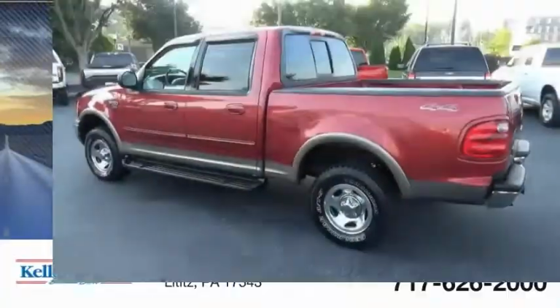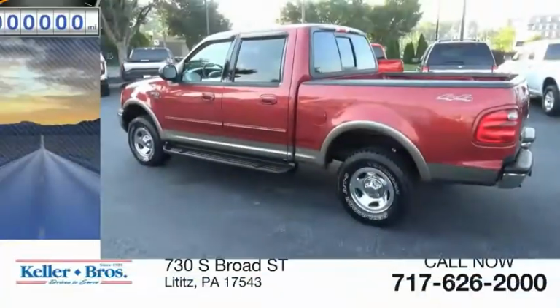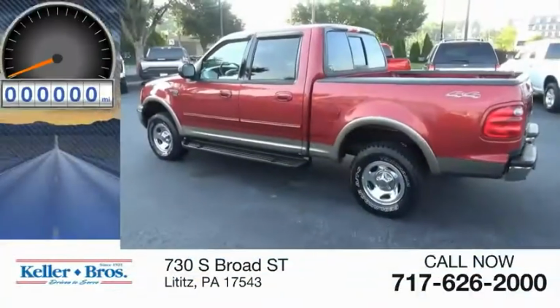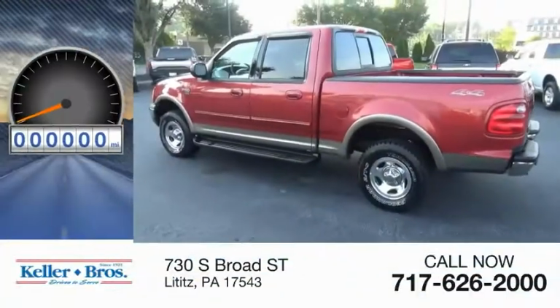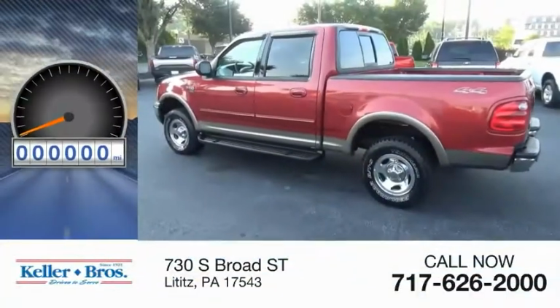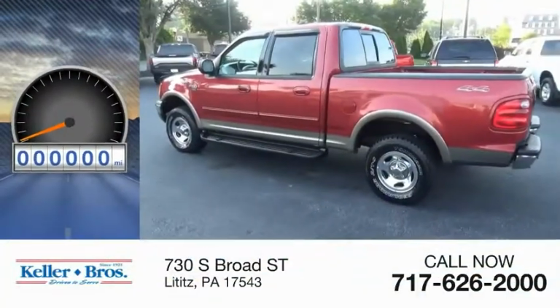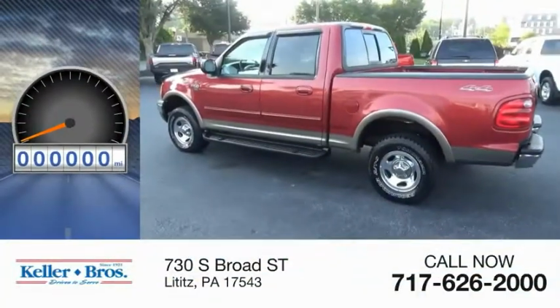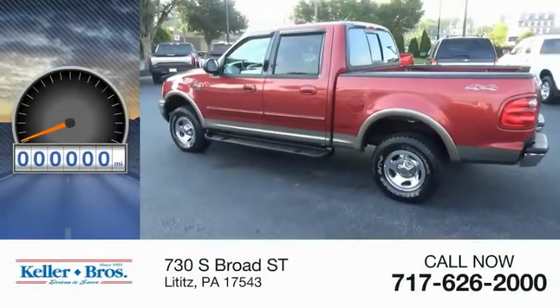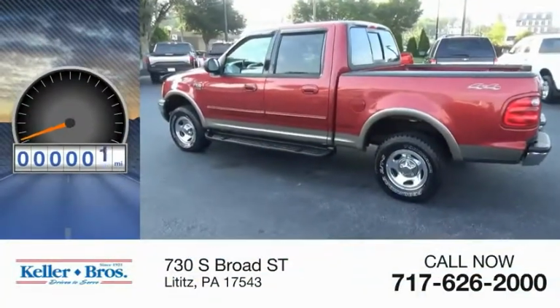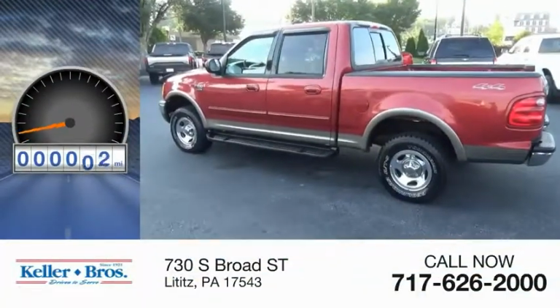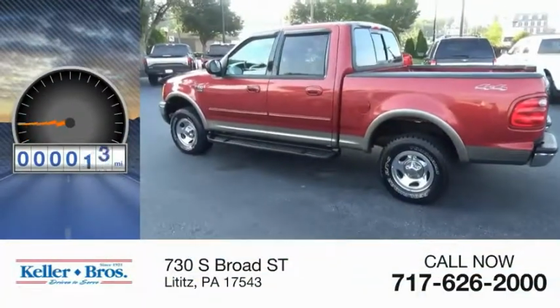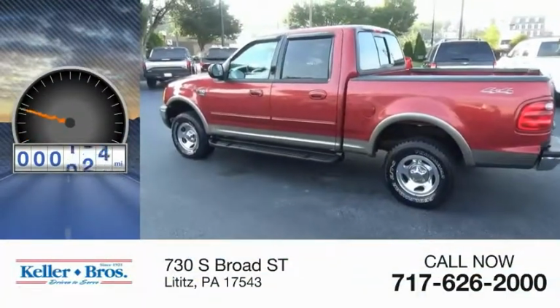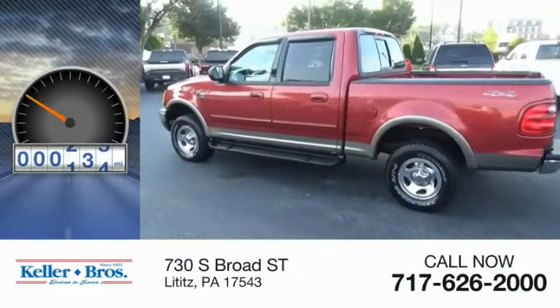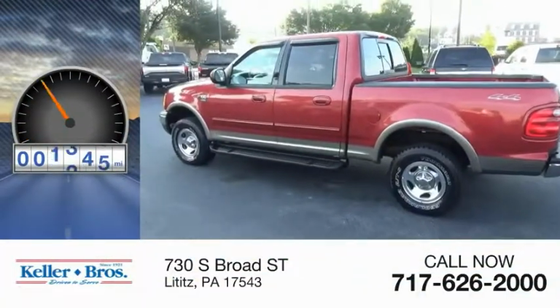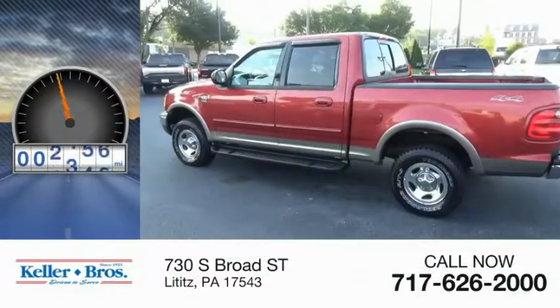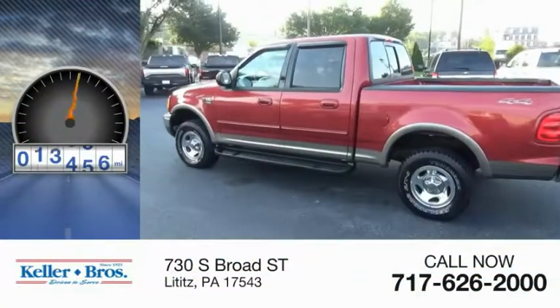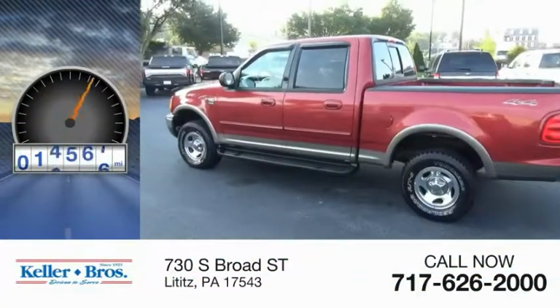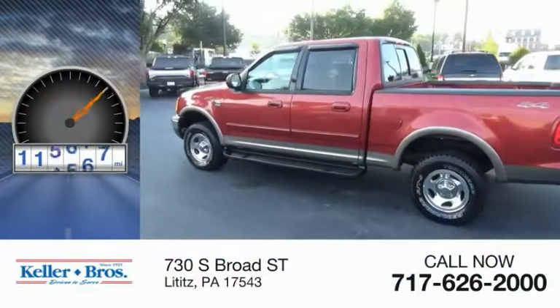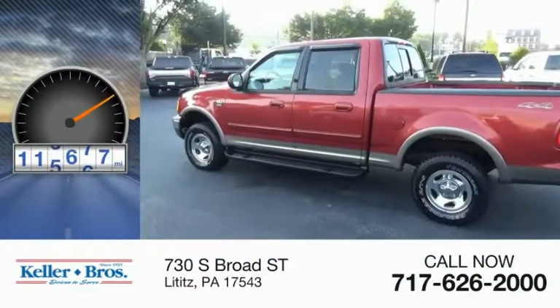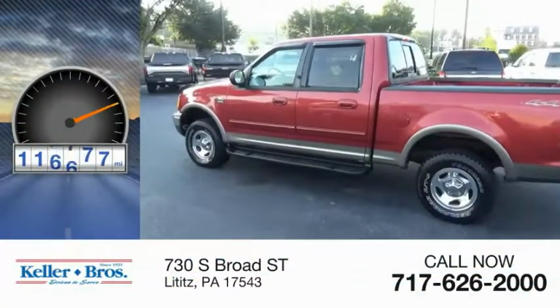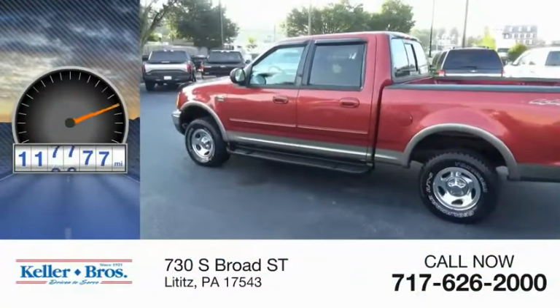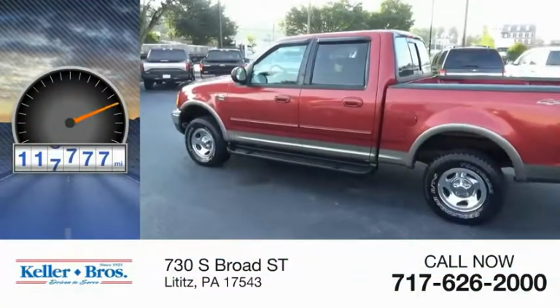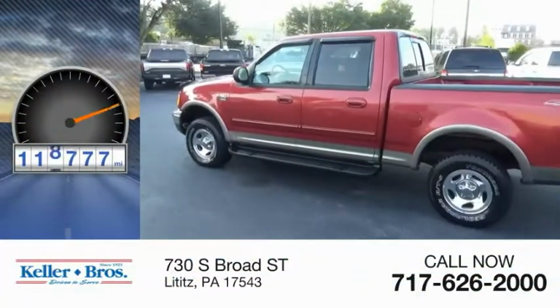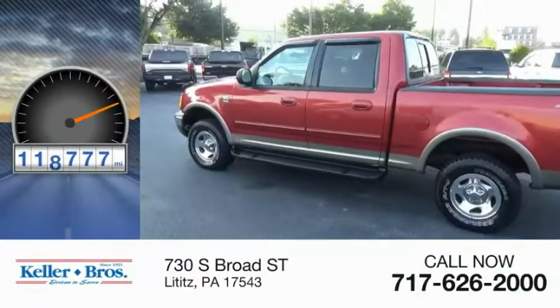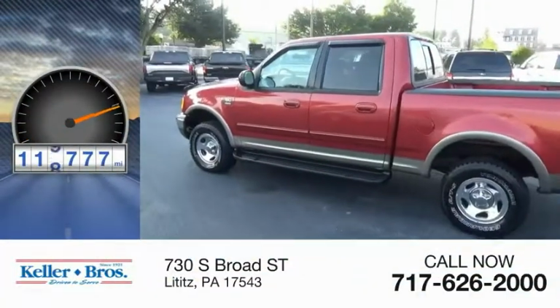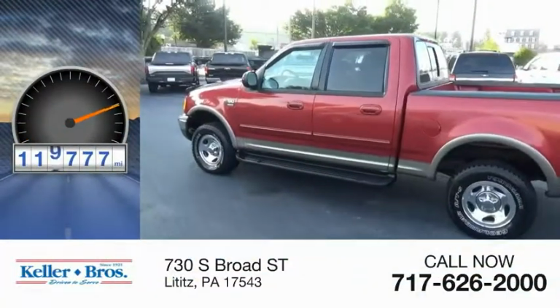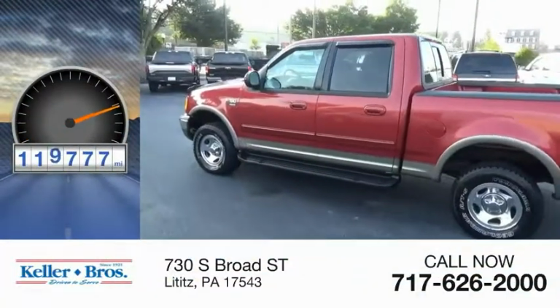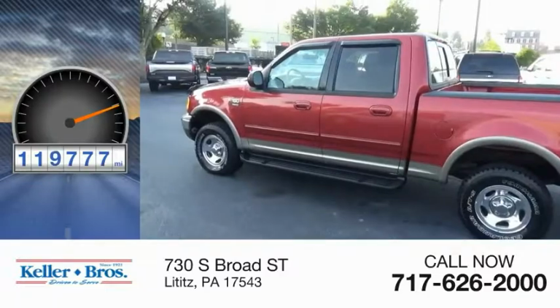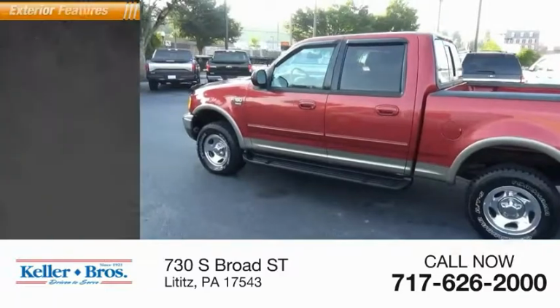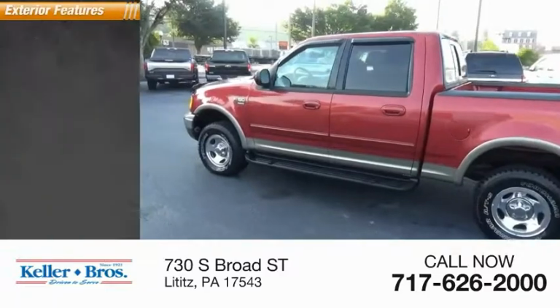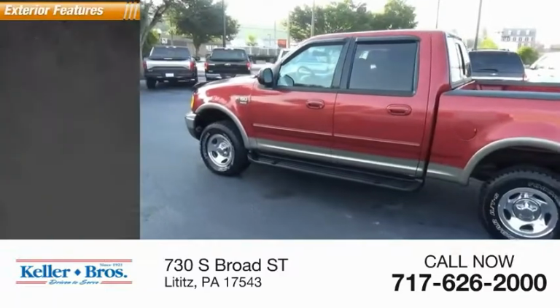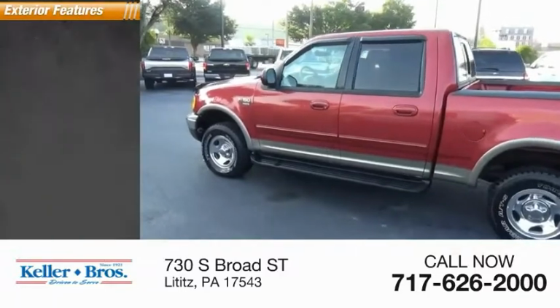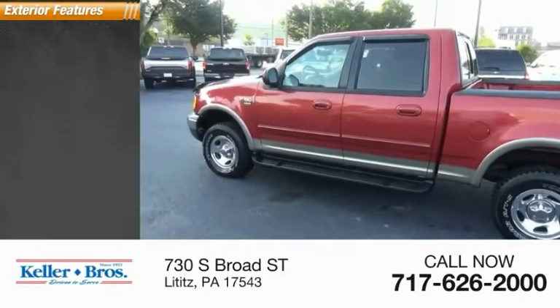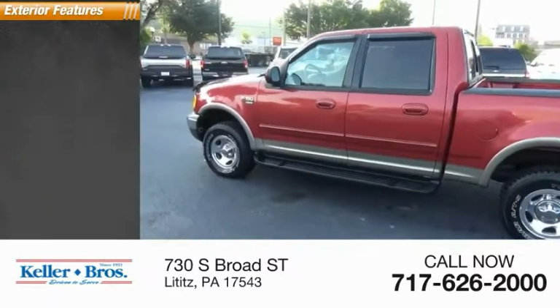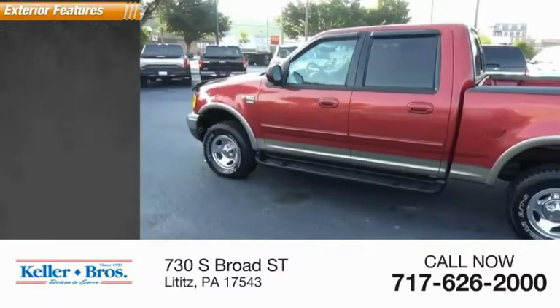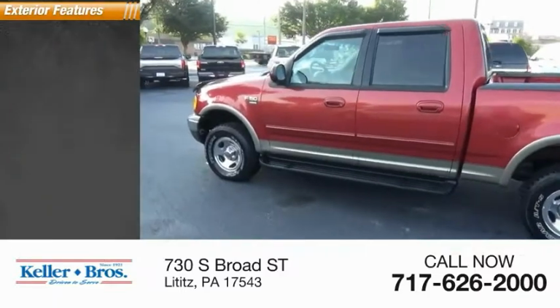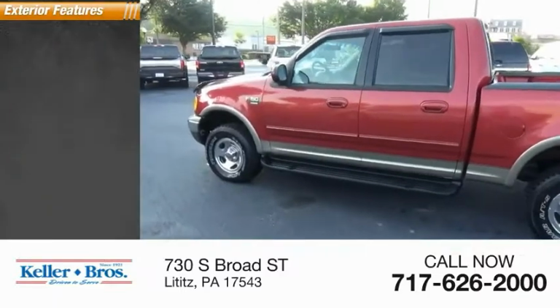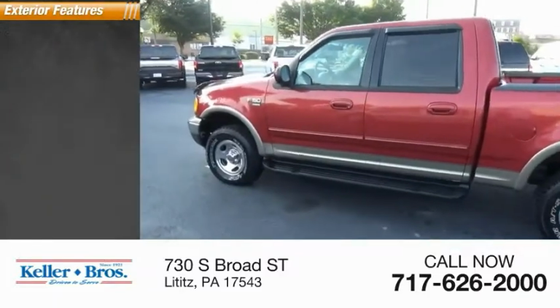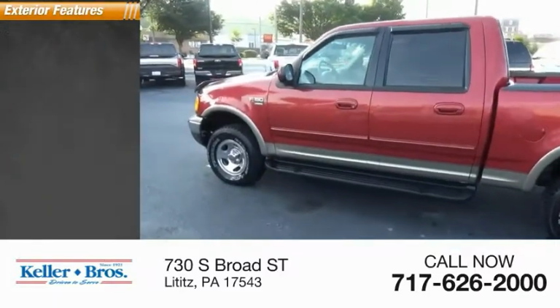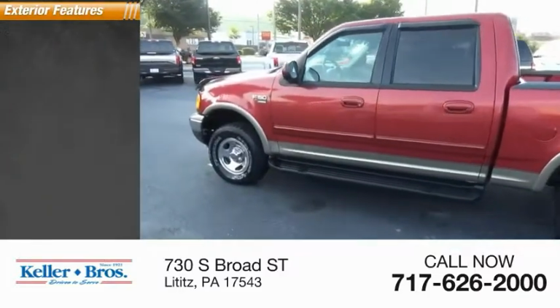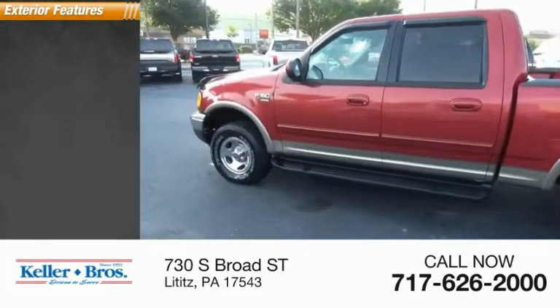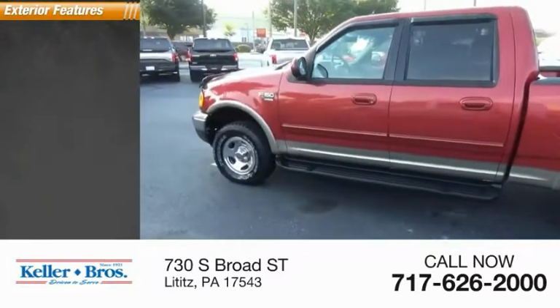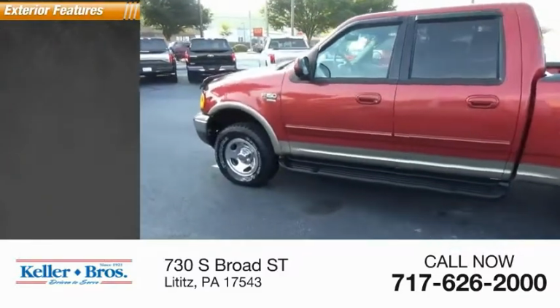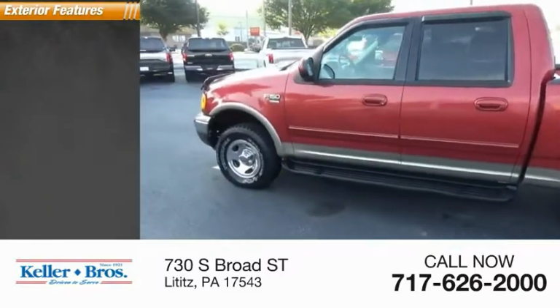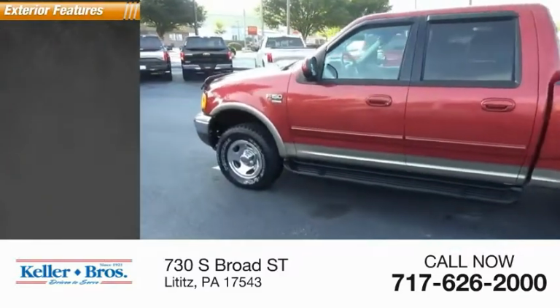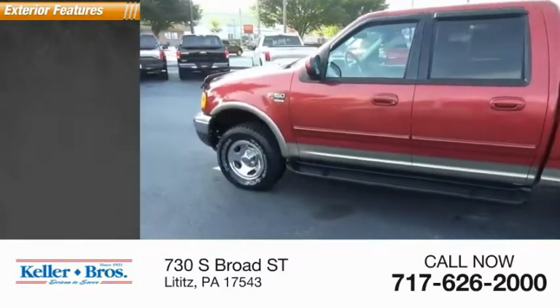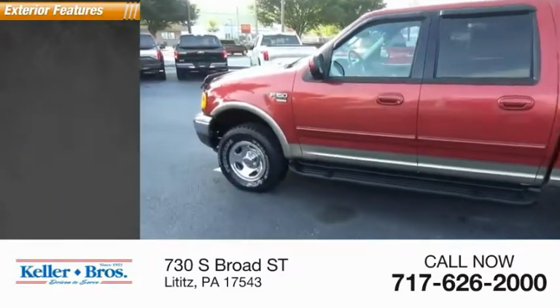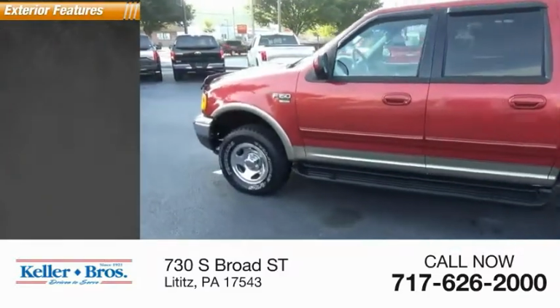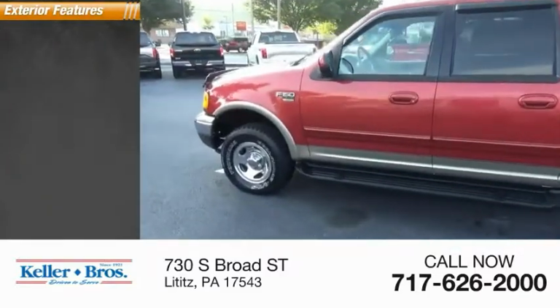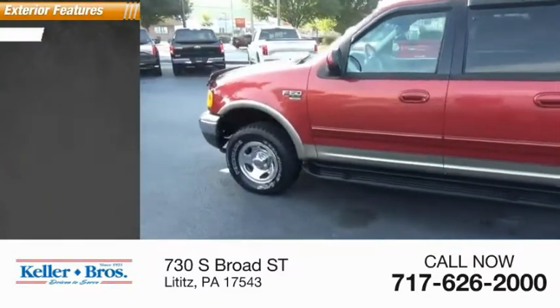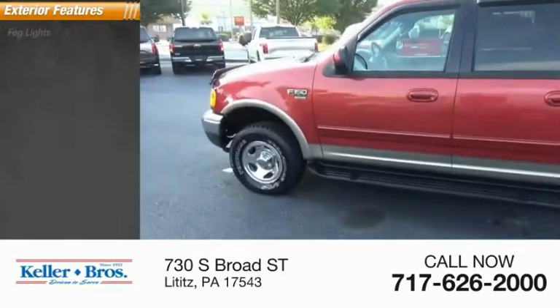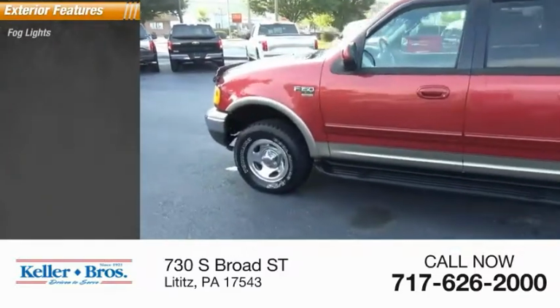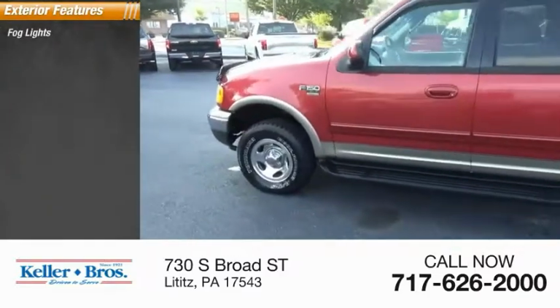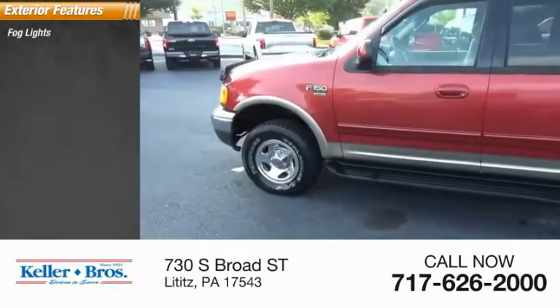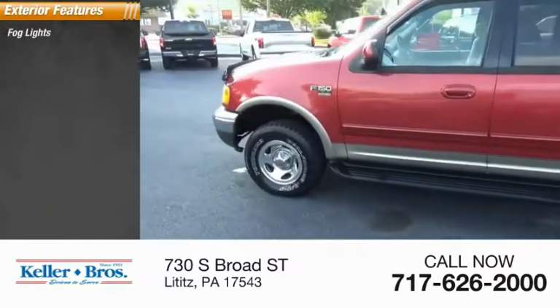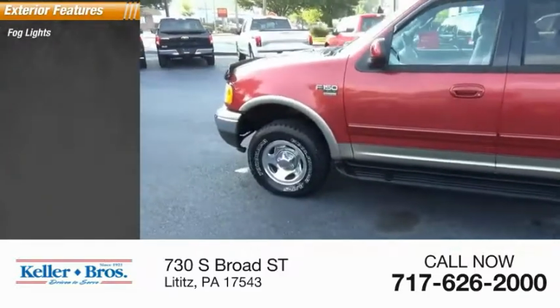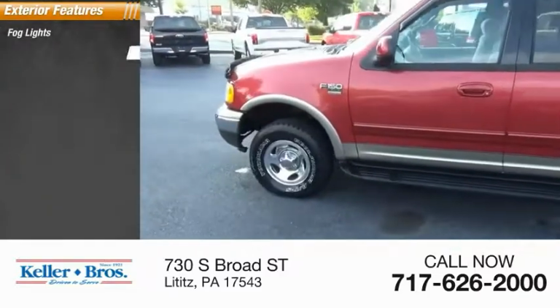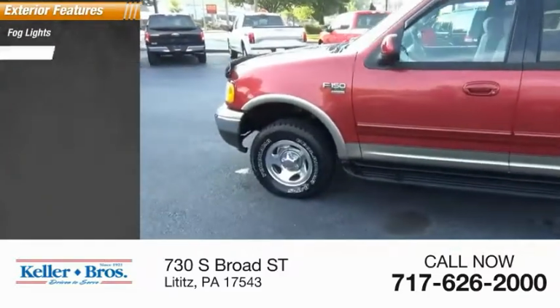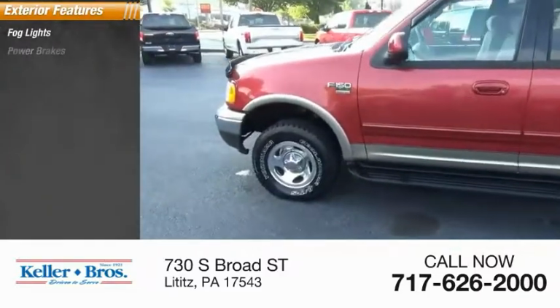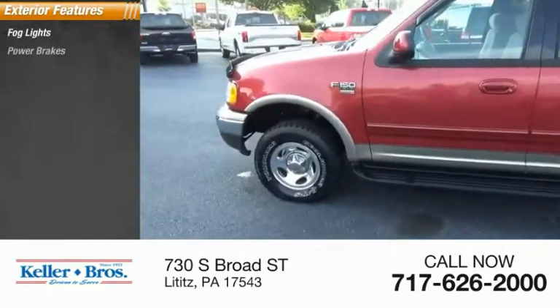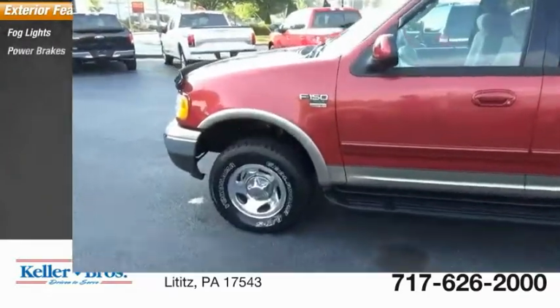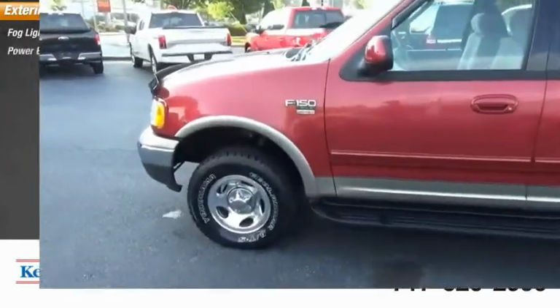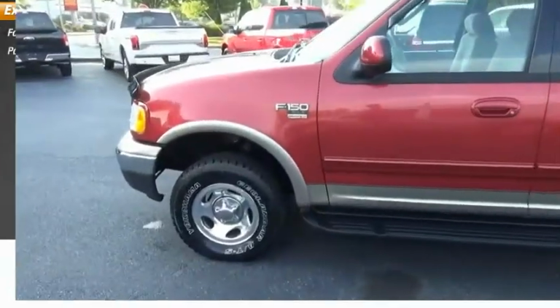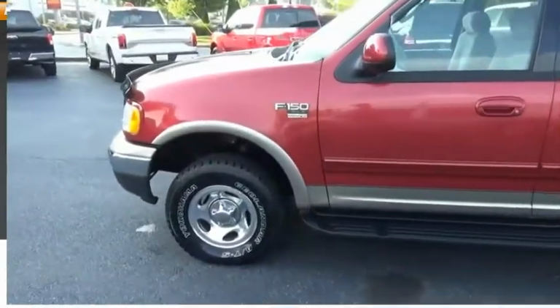This vehicle has less than 120,000 miles. Here are some of this vehicle's great options: fog lights, power brakes.